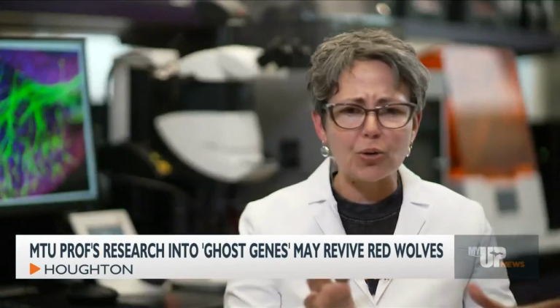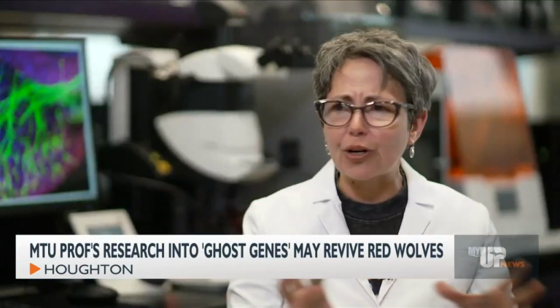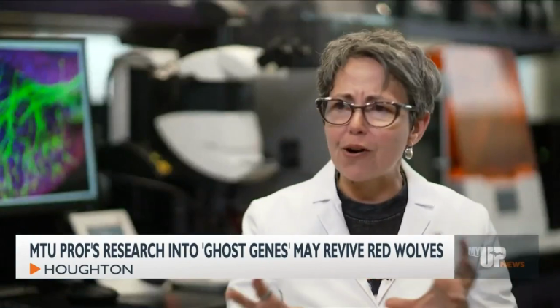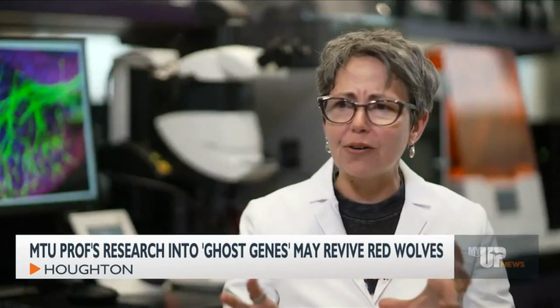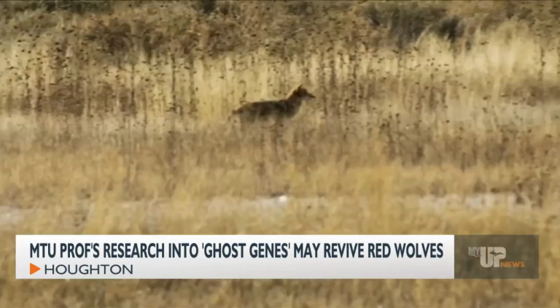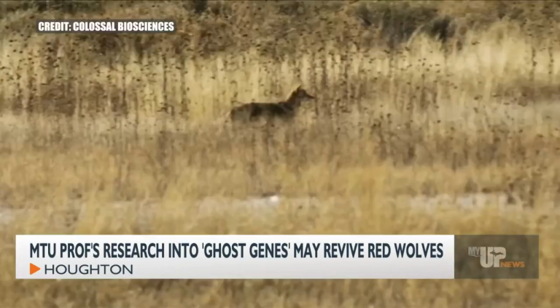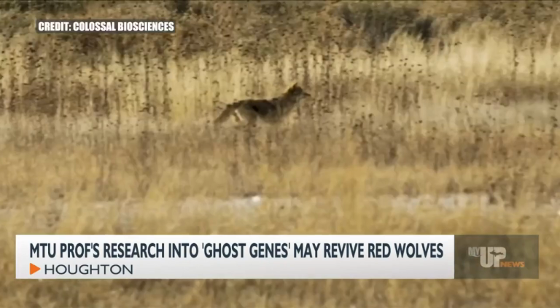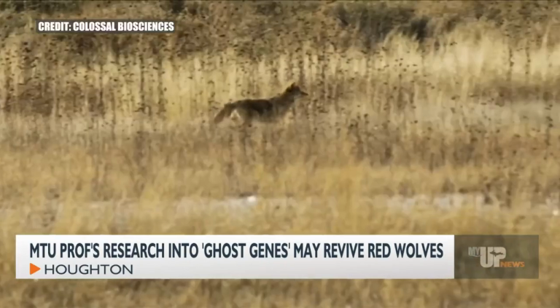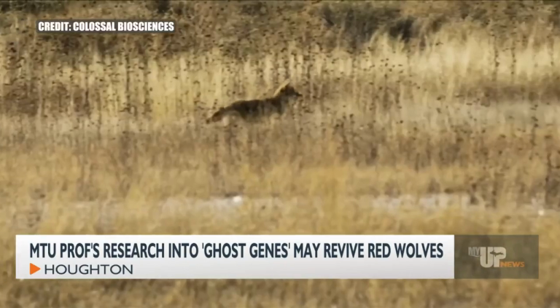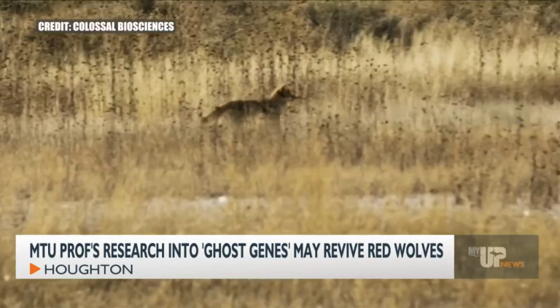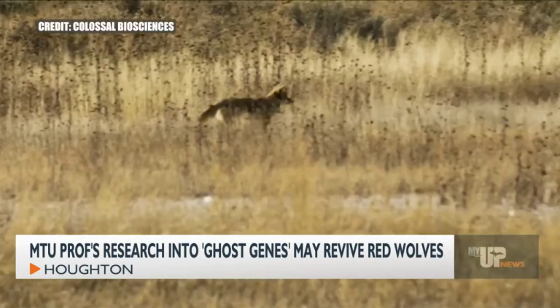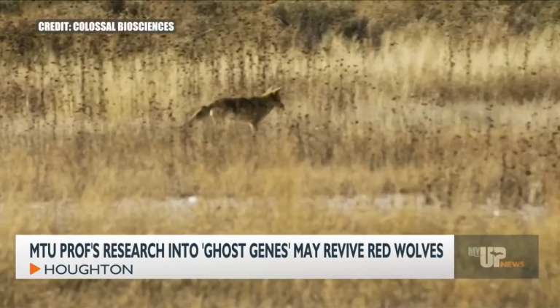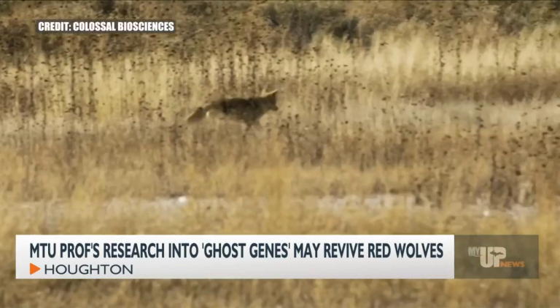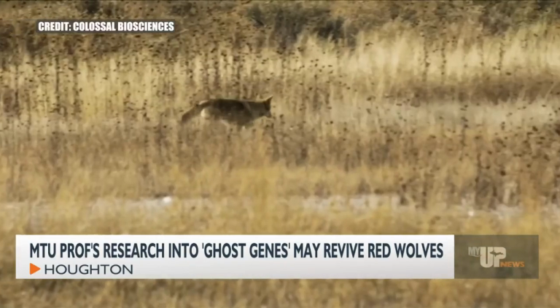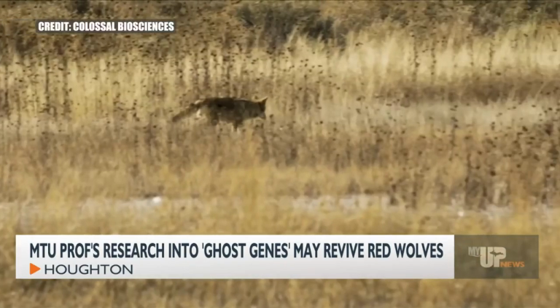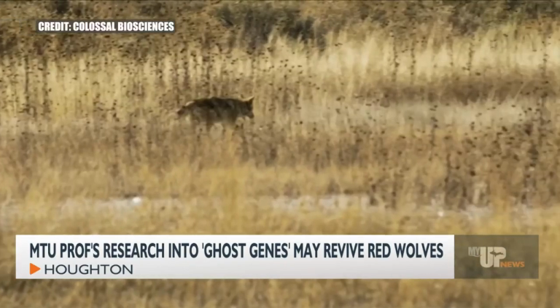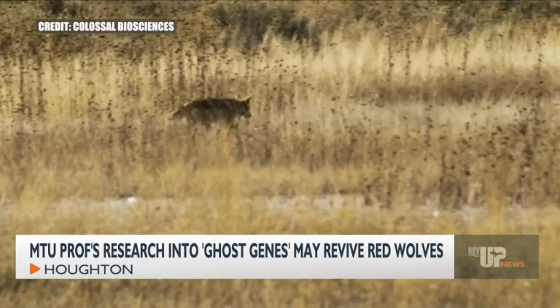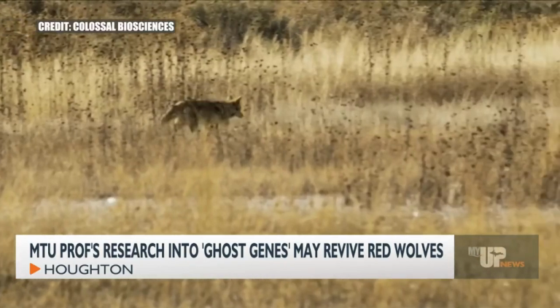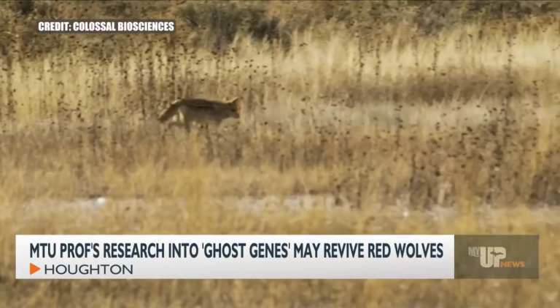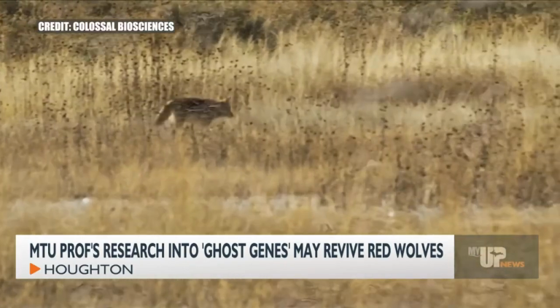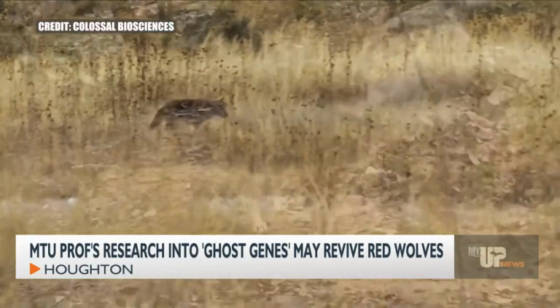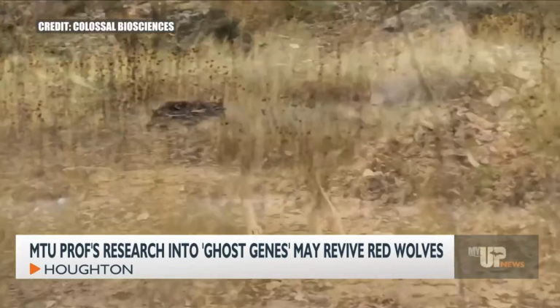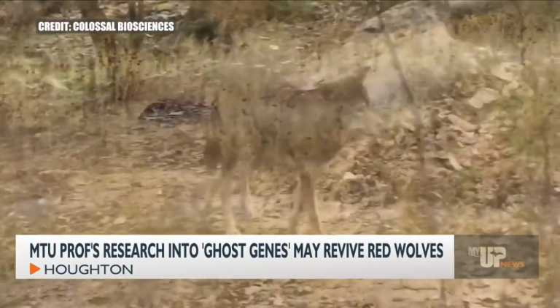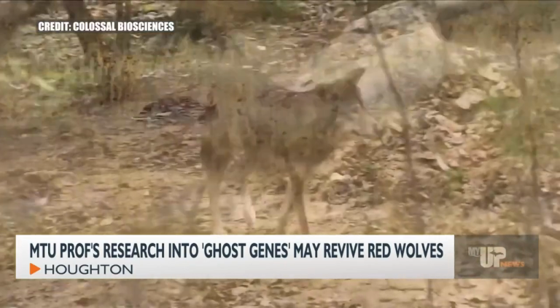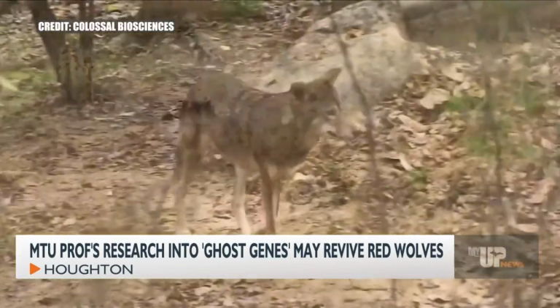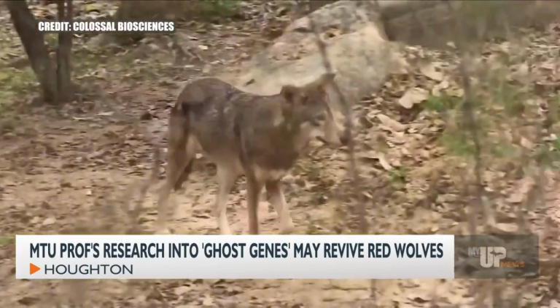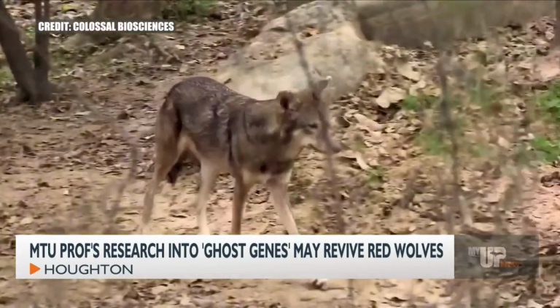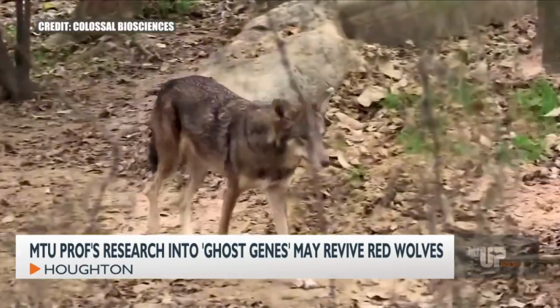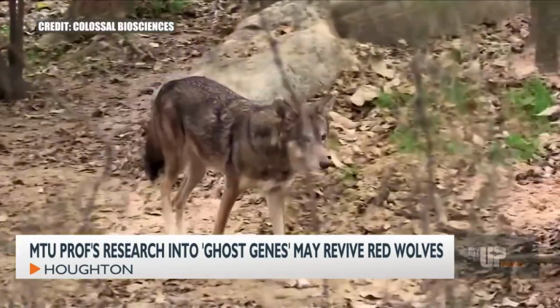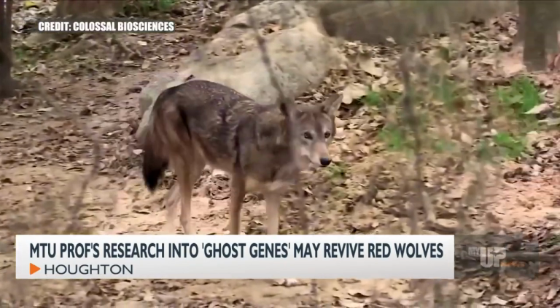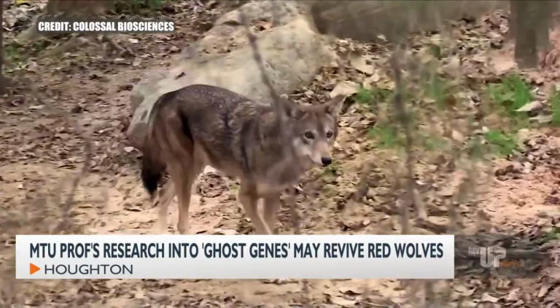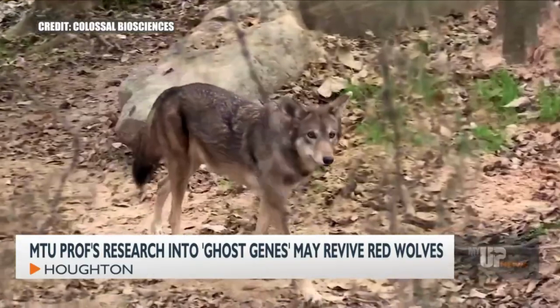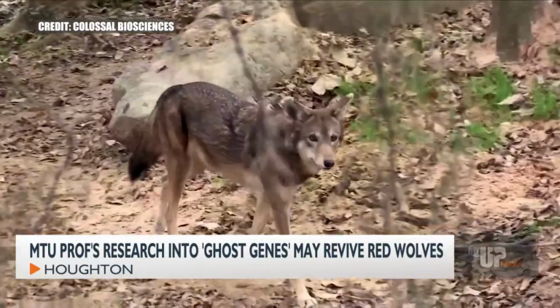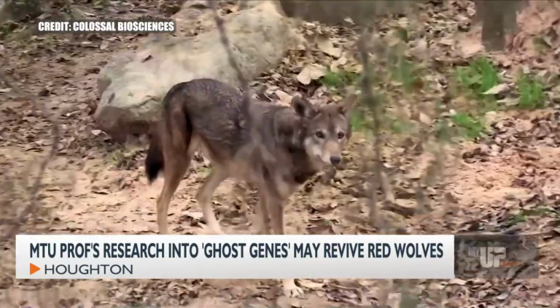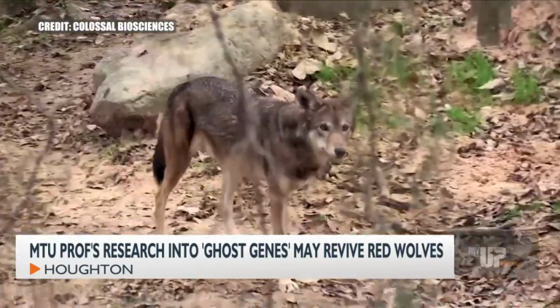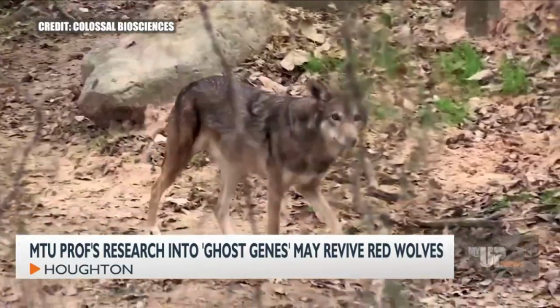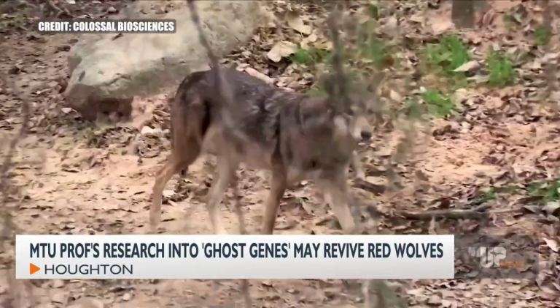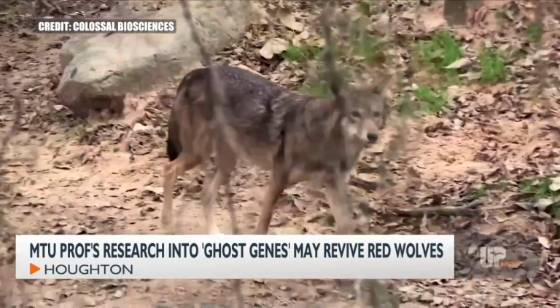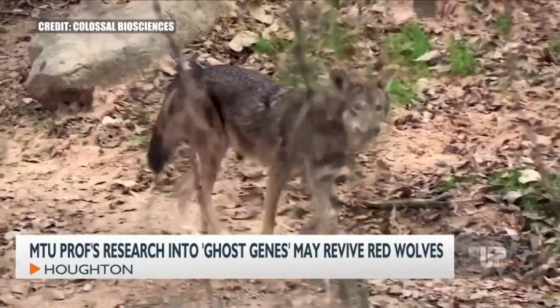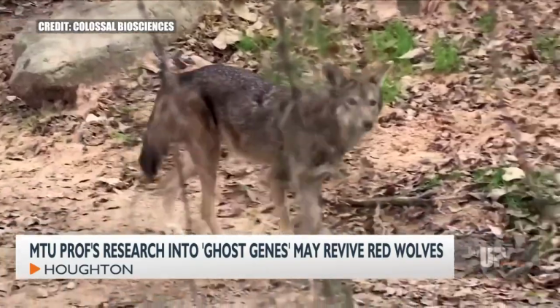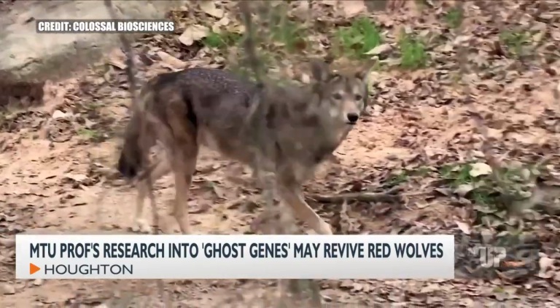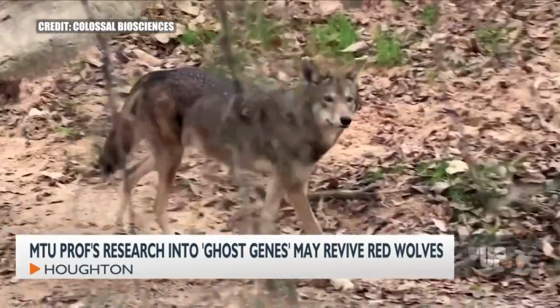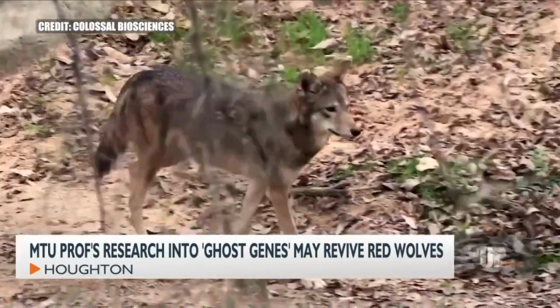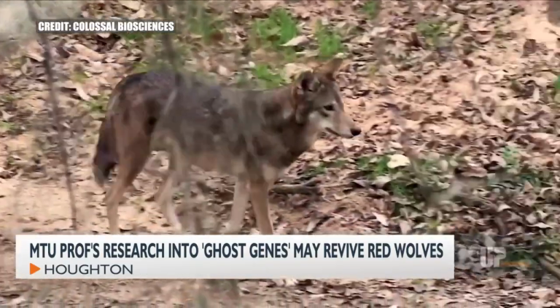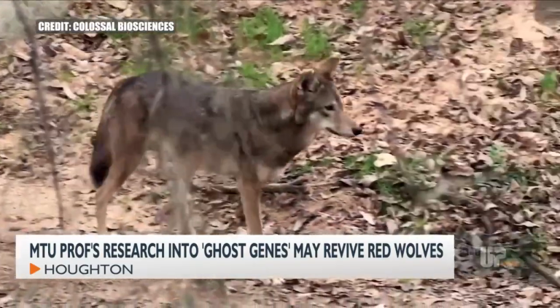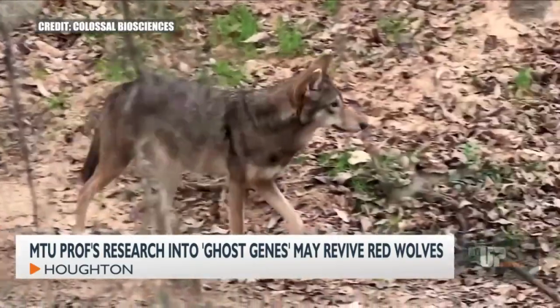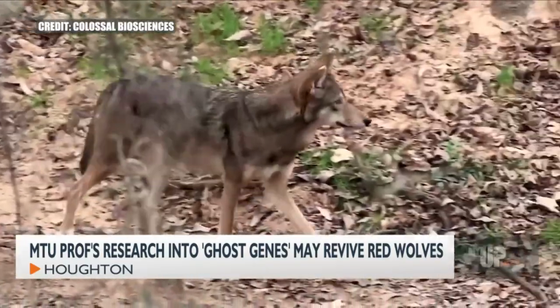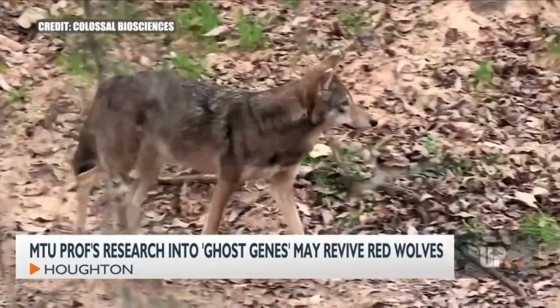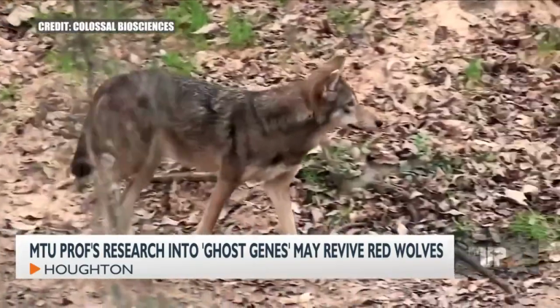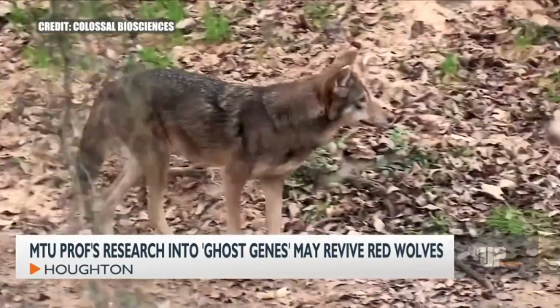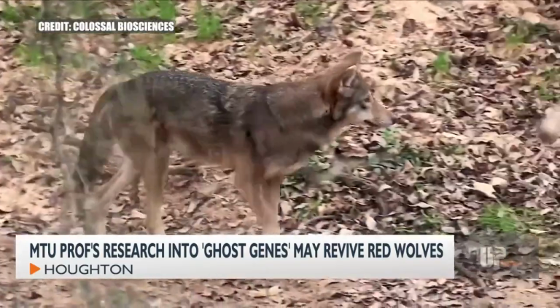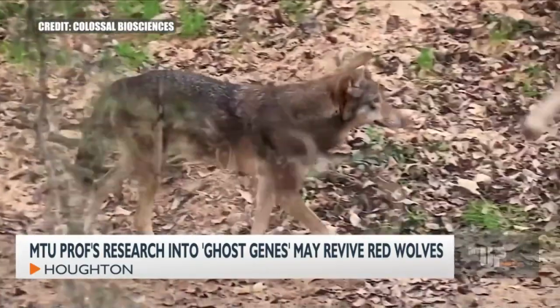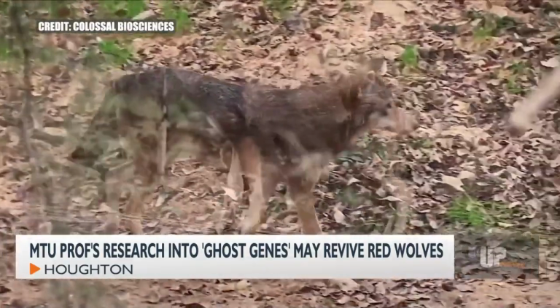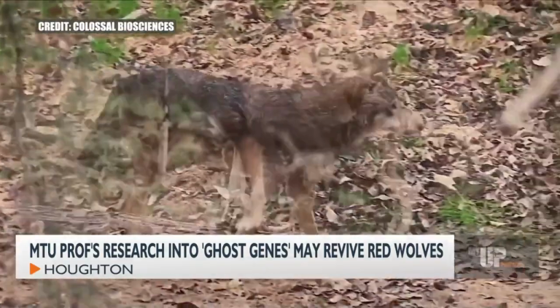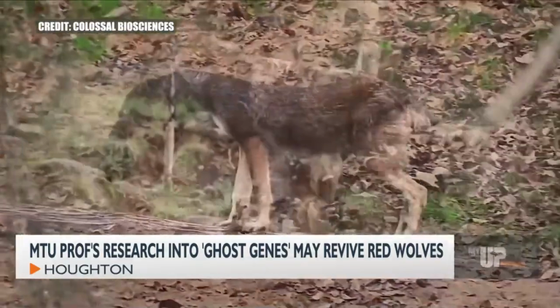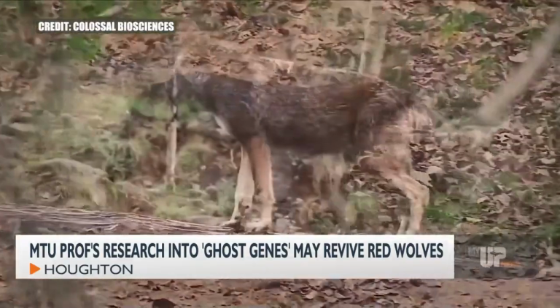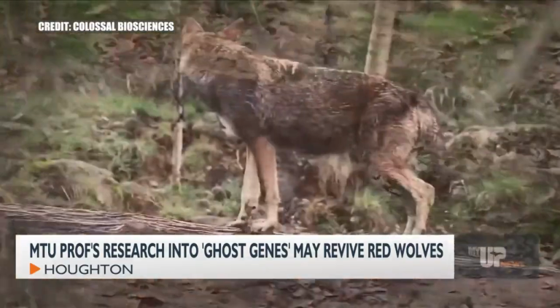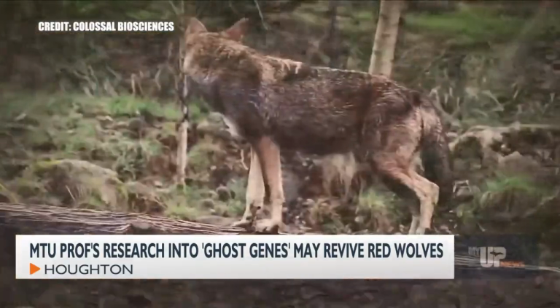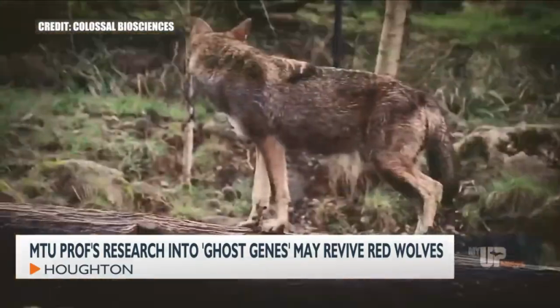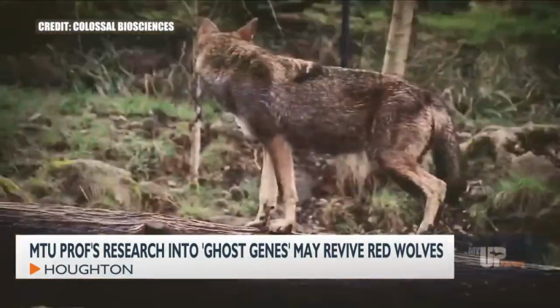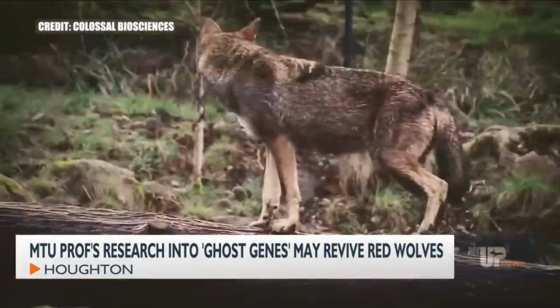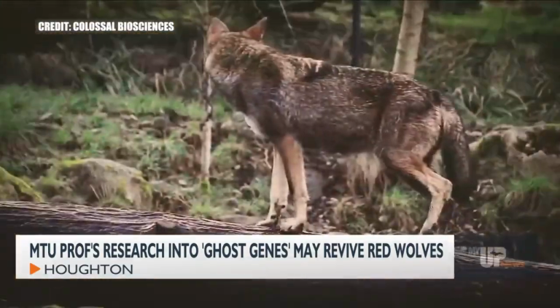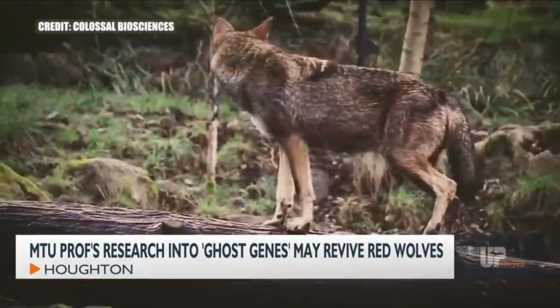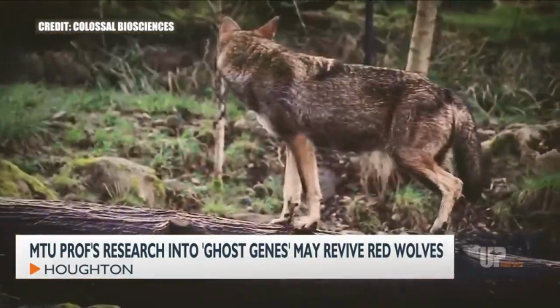While not extinct, red wolves are called the world's most endangered wolf by the U.S. Fish and Wildlife Service, with little more than a dozen left in the wild.